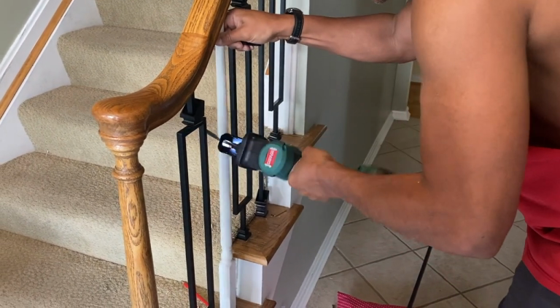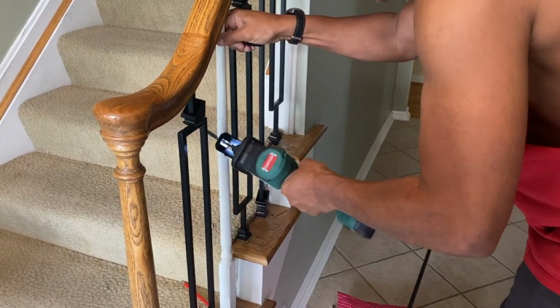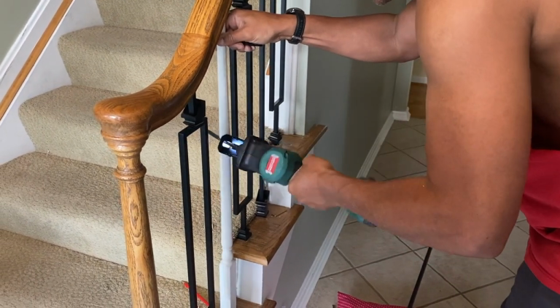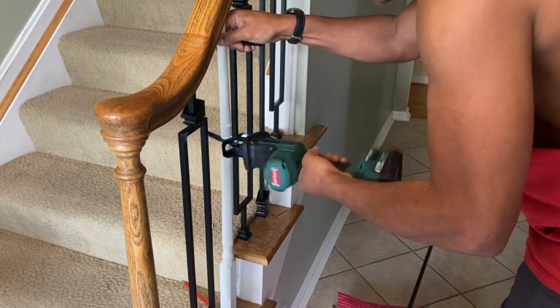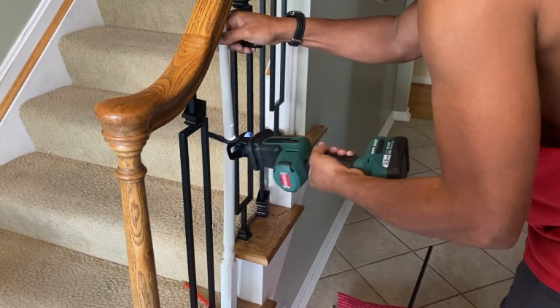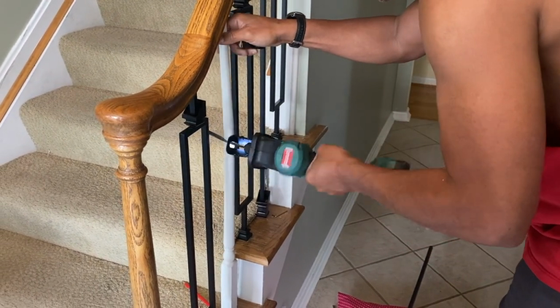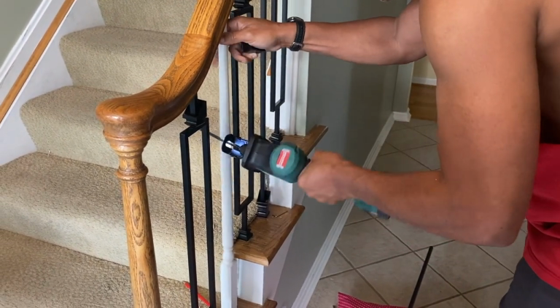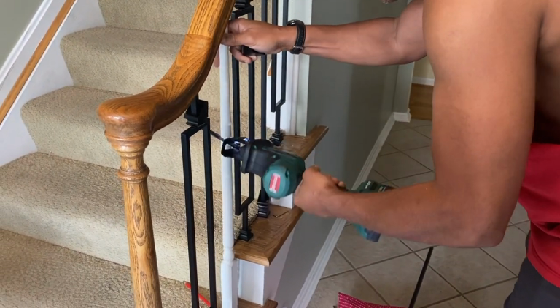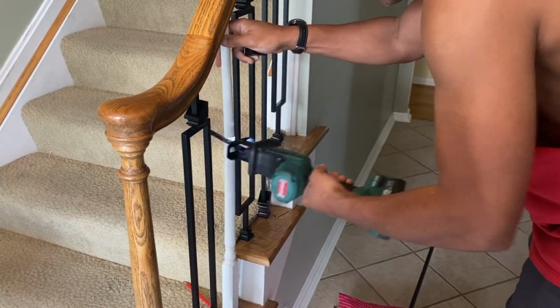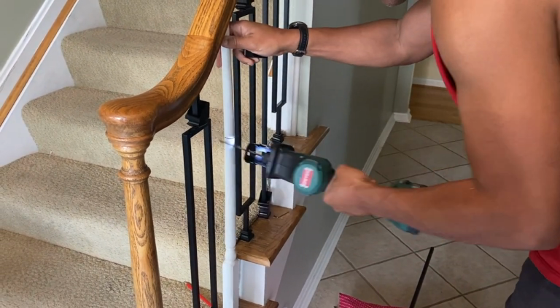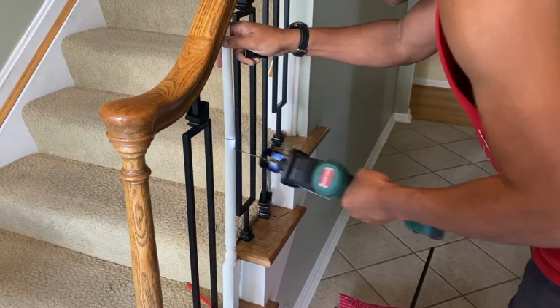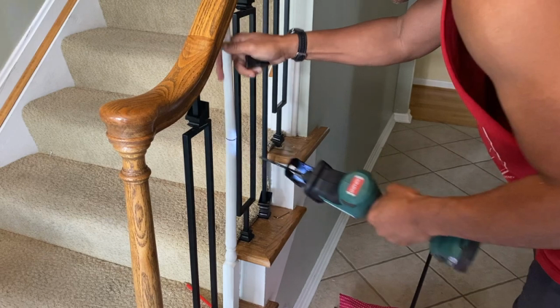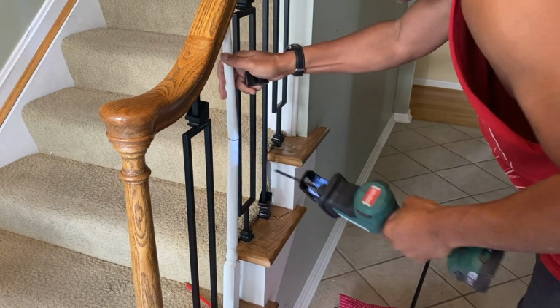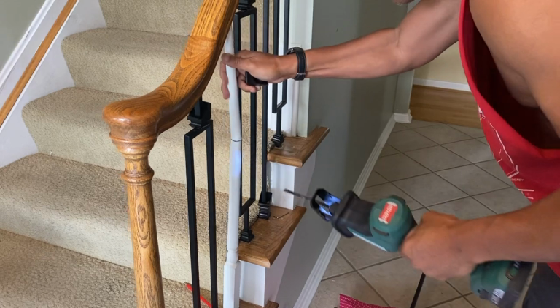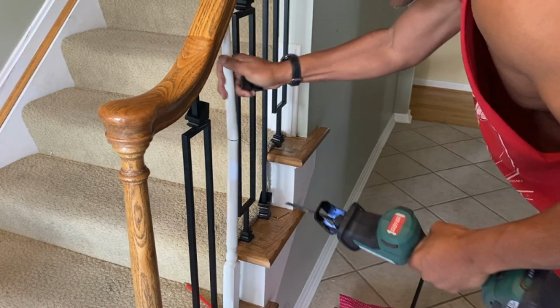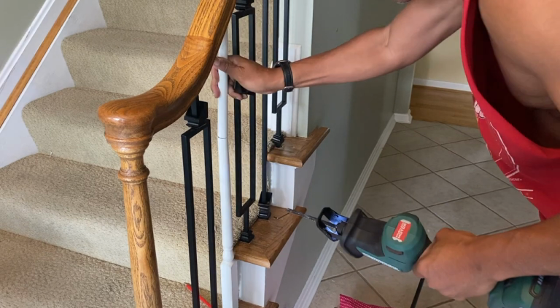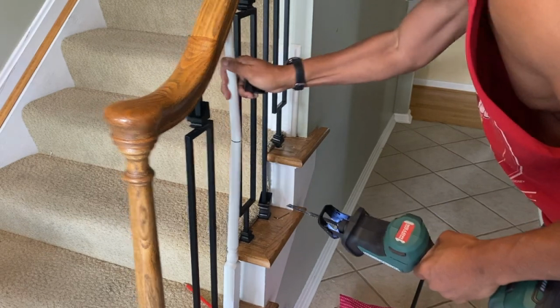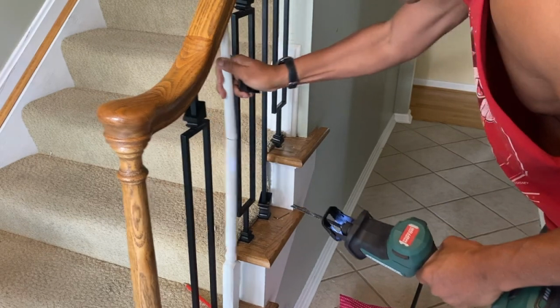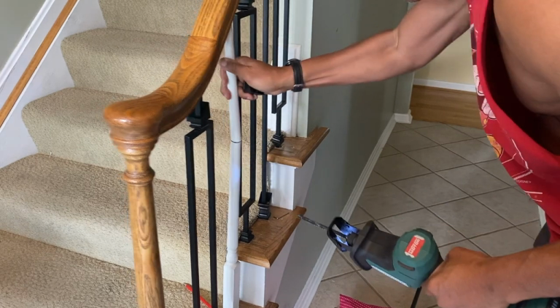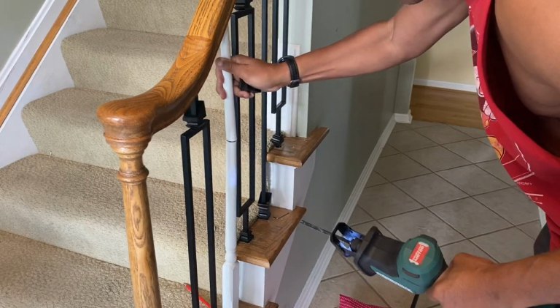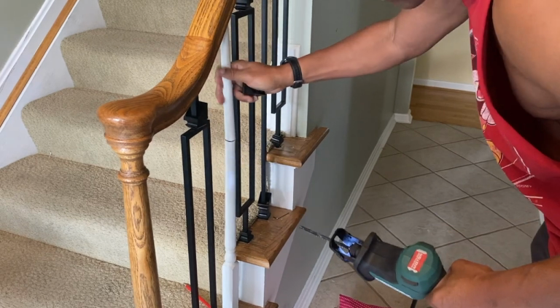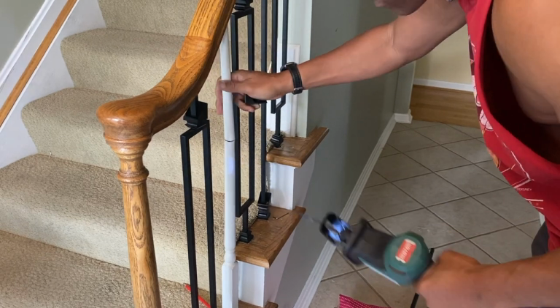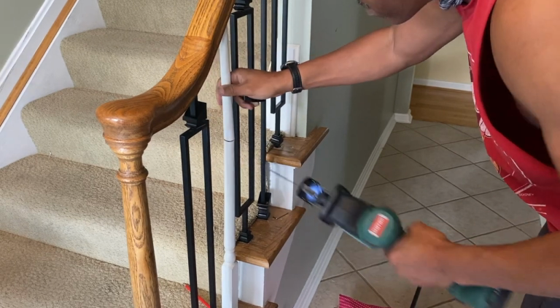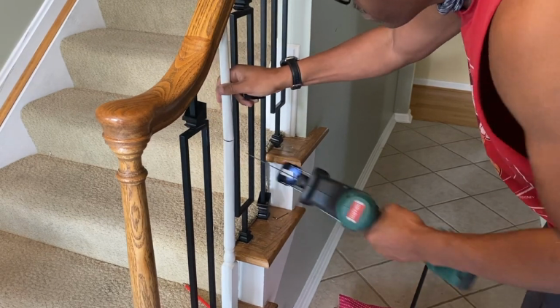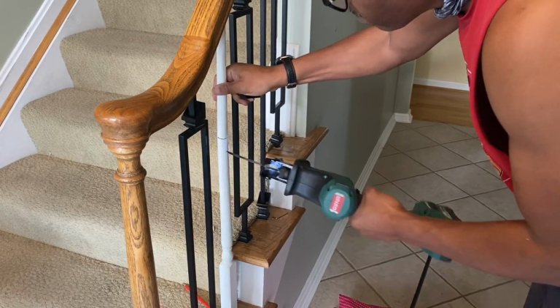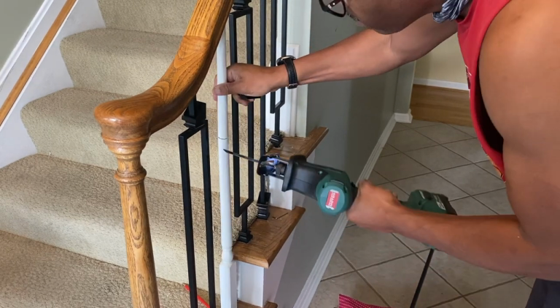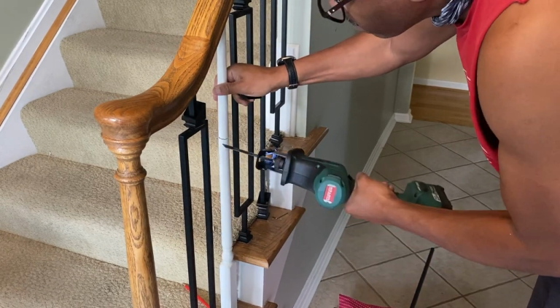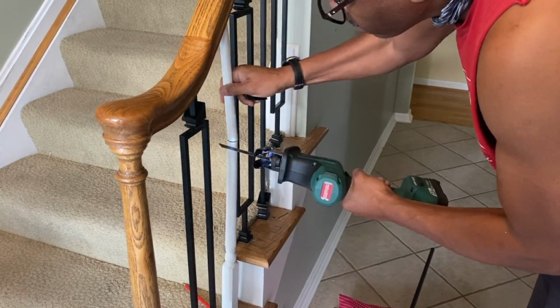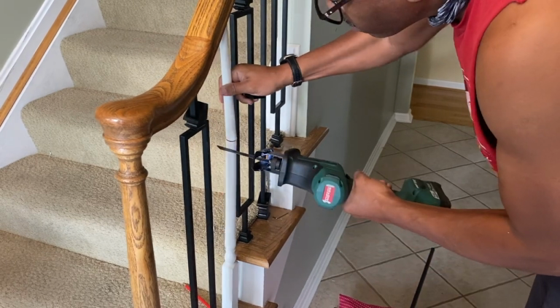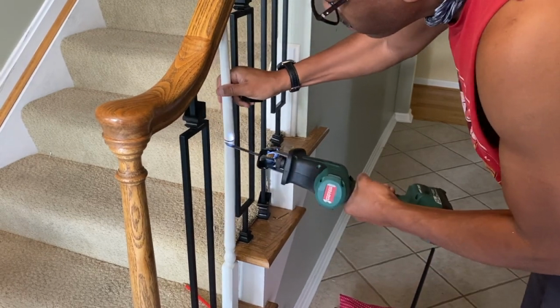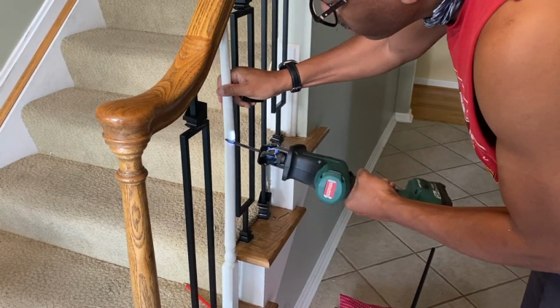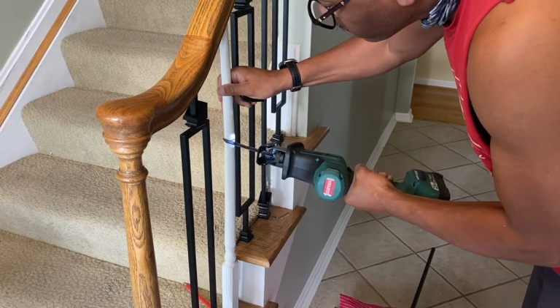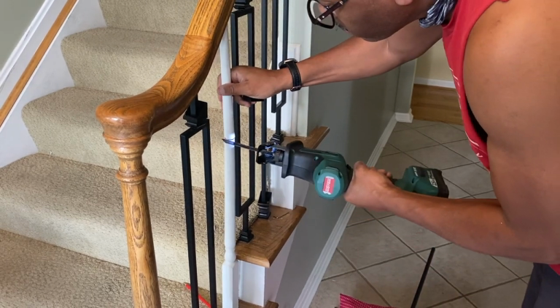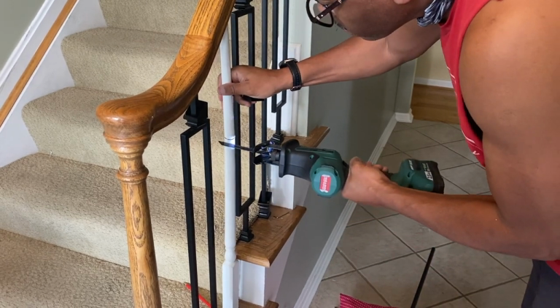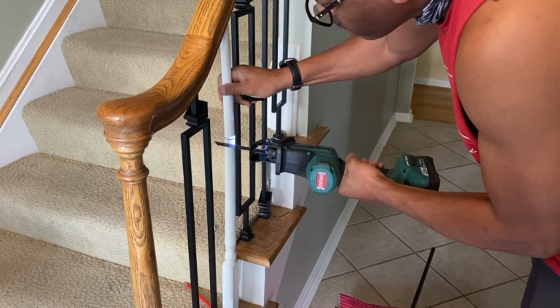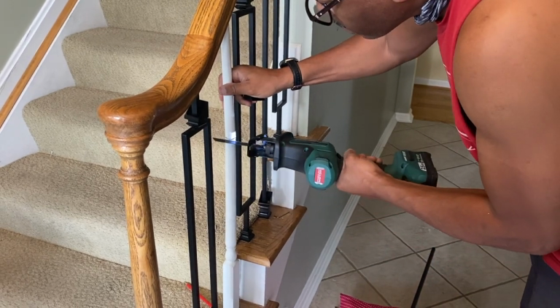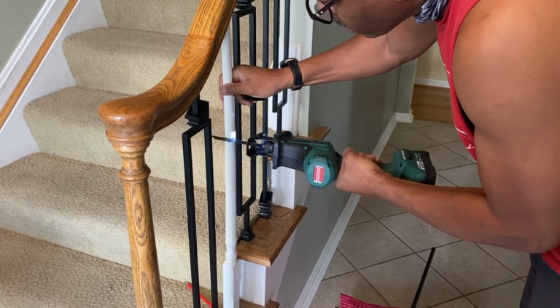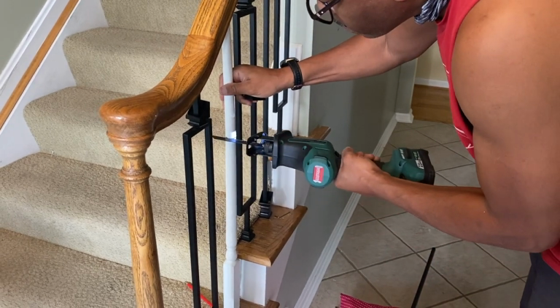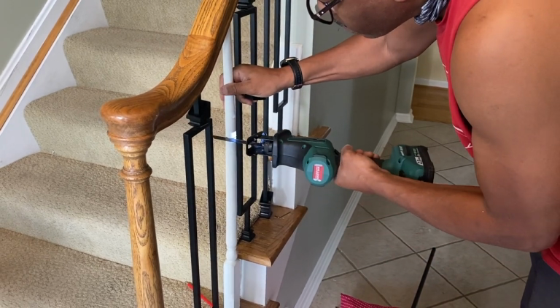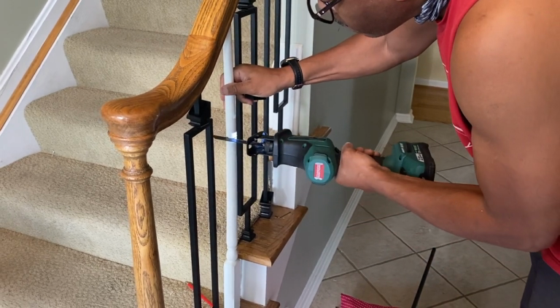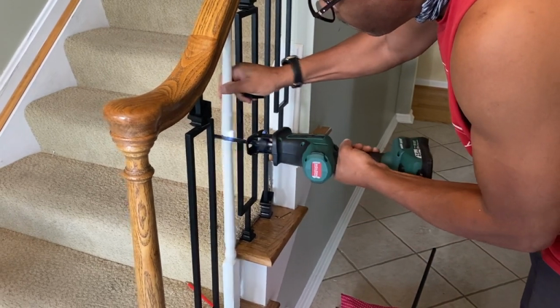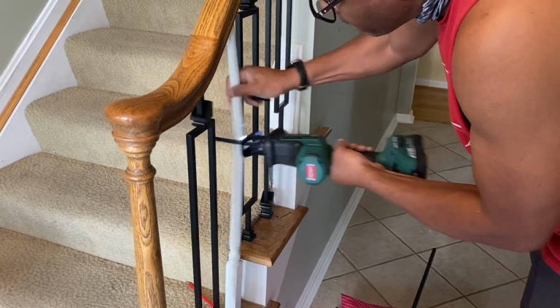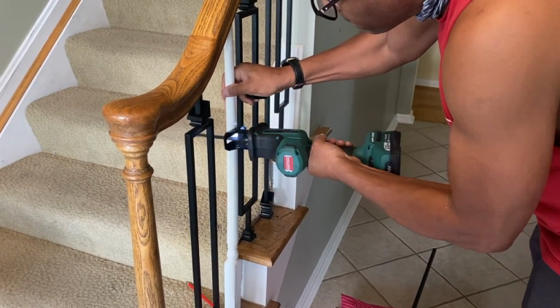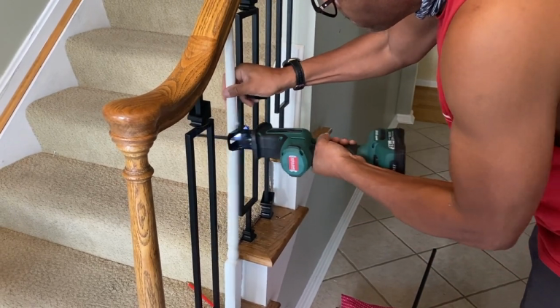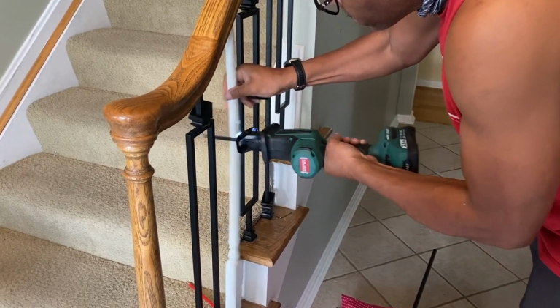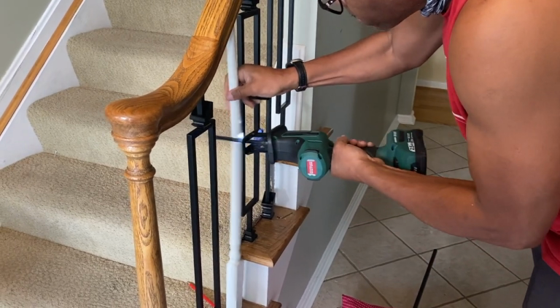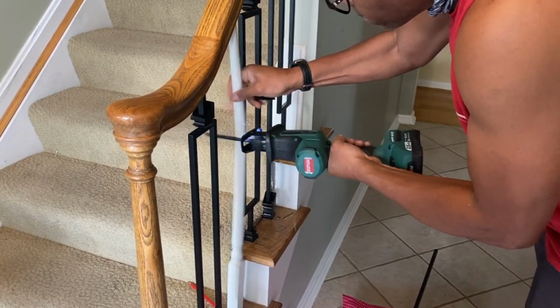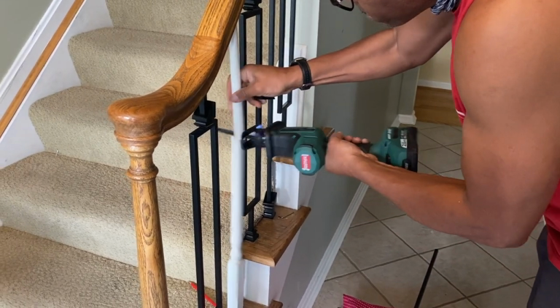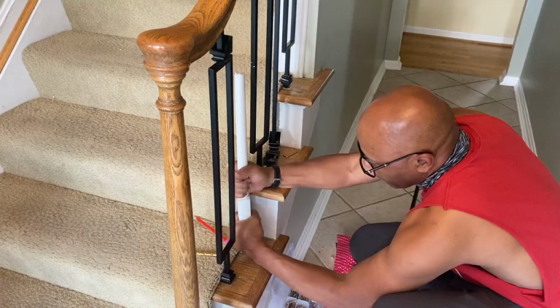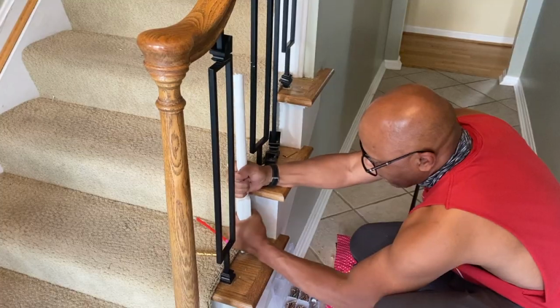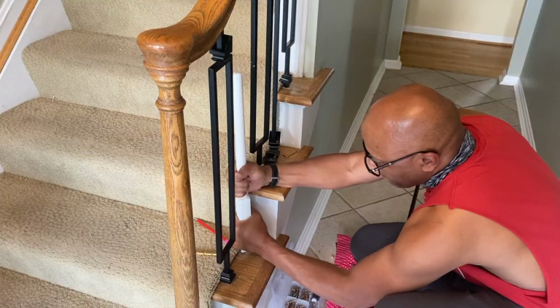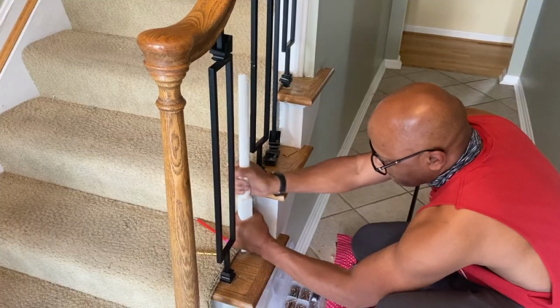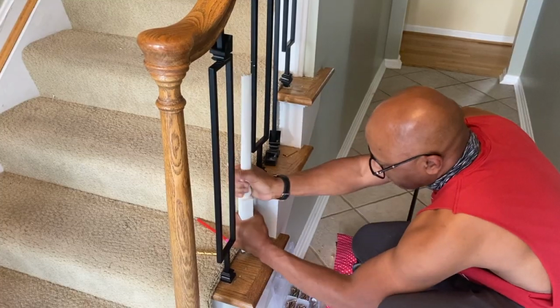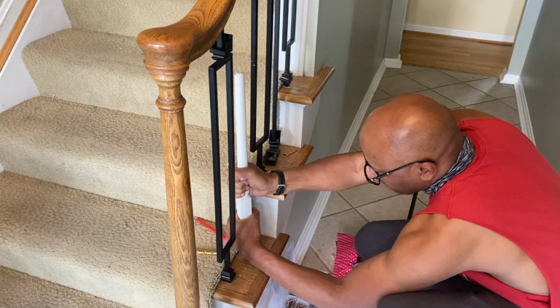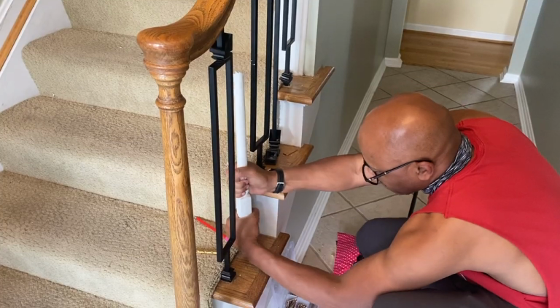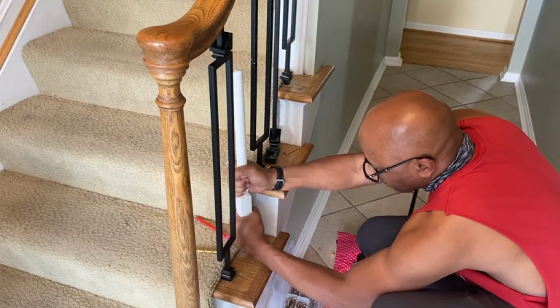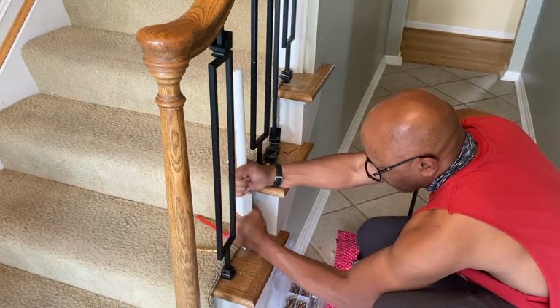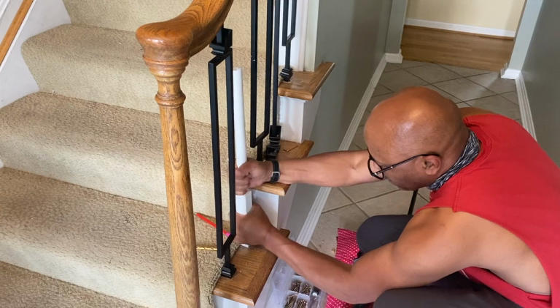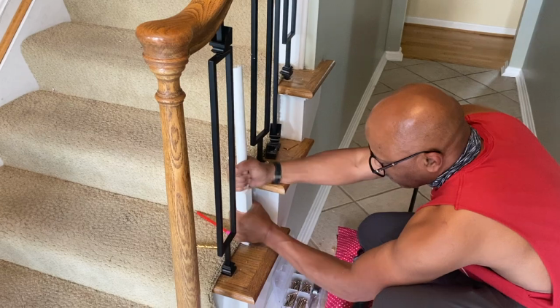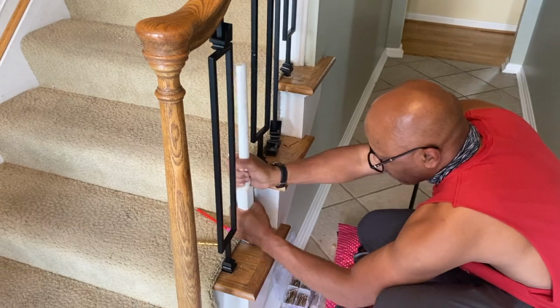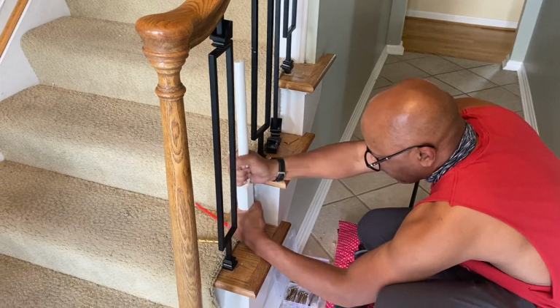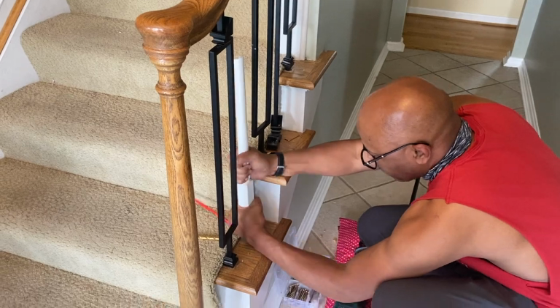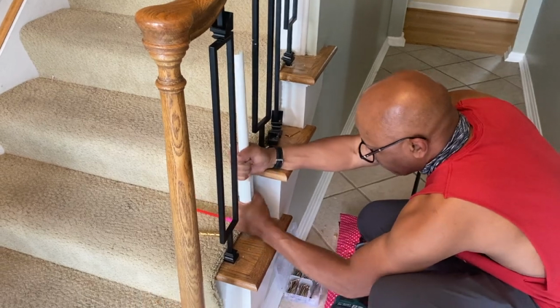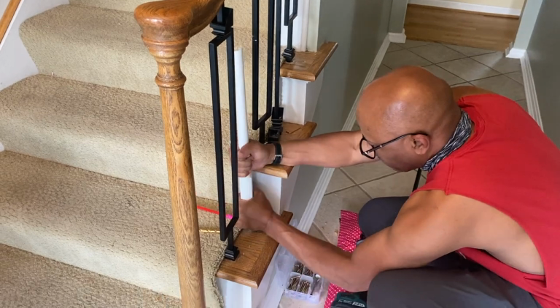I recommend cutting and removing all of the spindles before putting in the new metal spindles, just to avoid any damage.